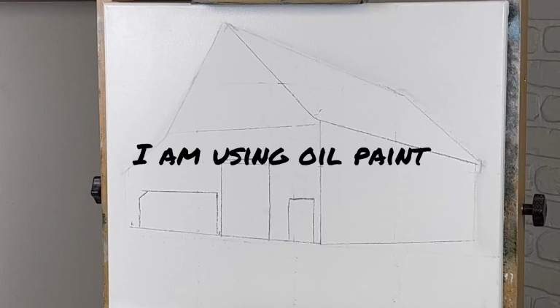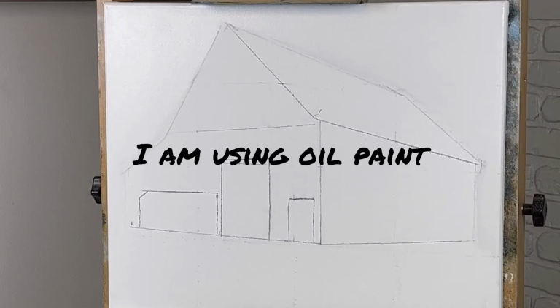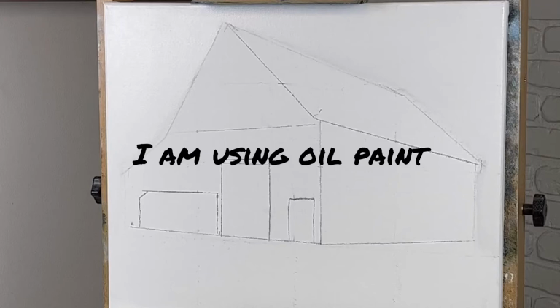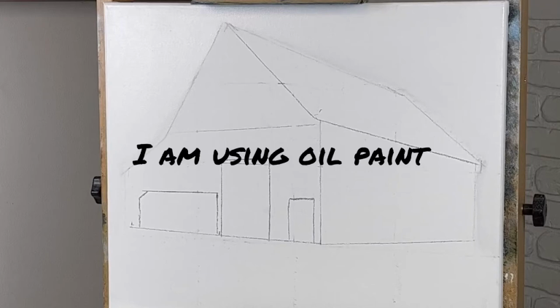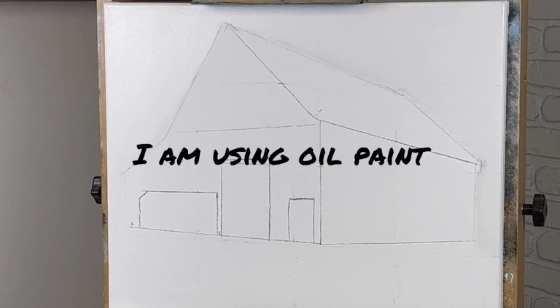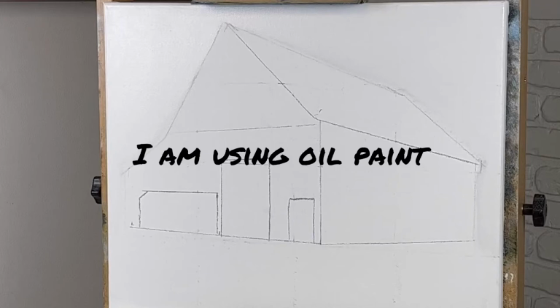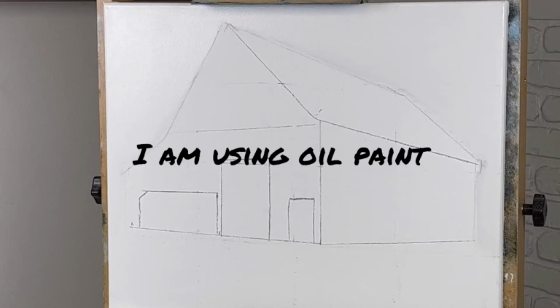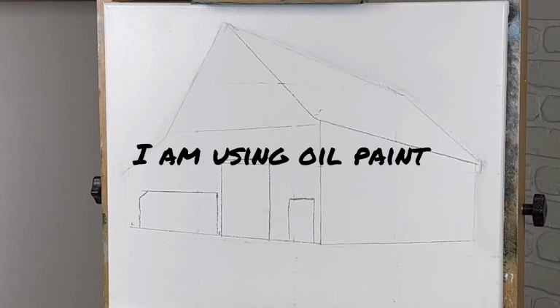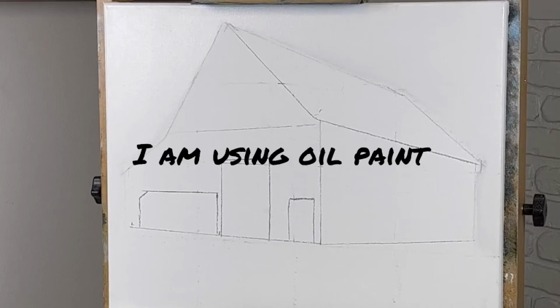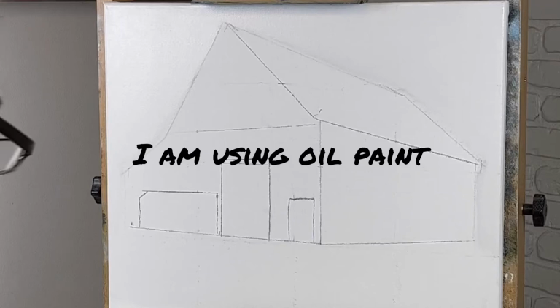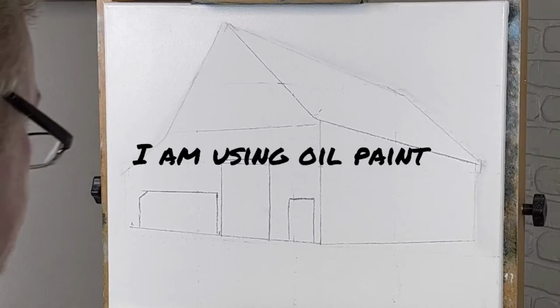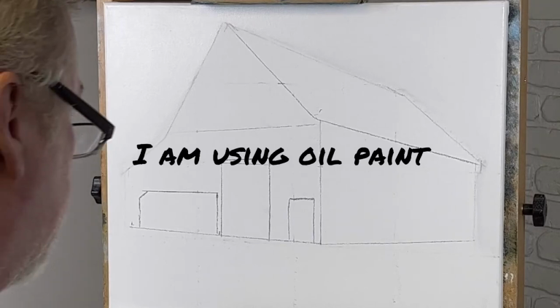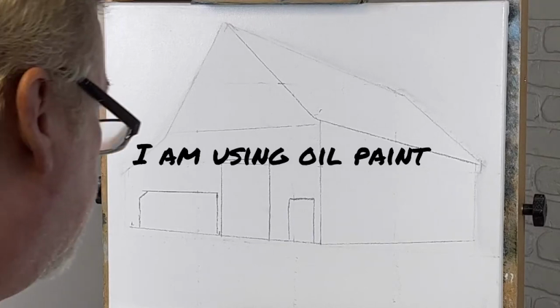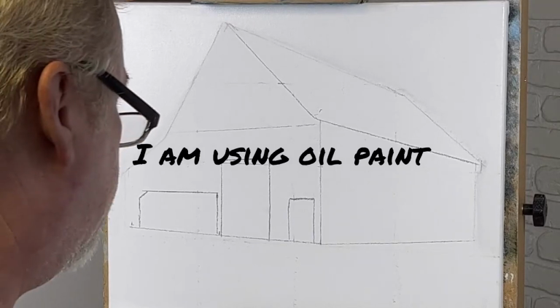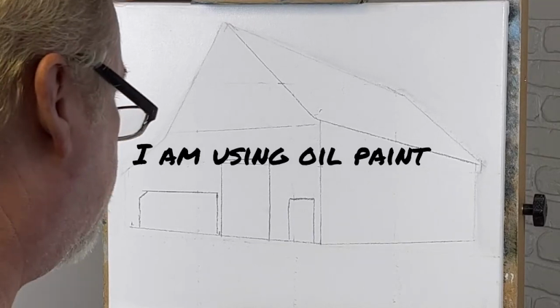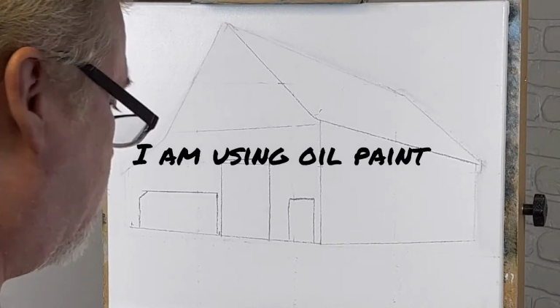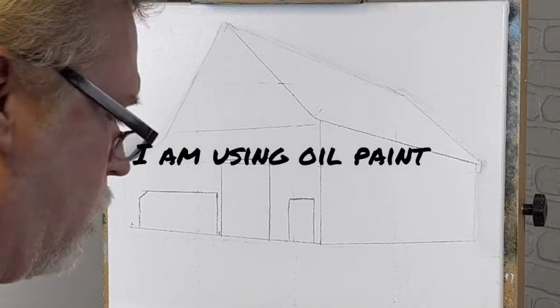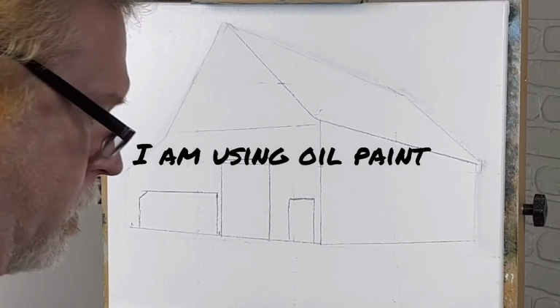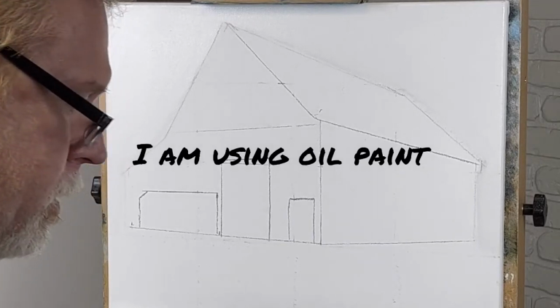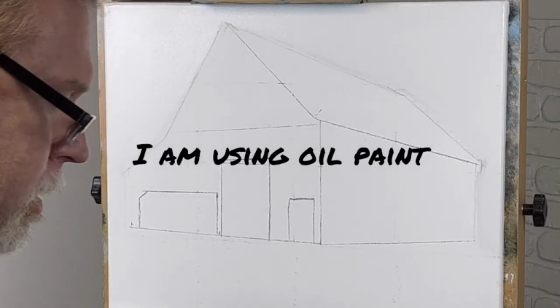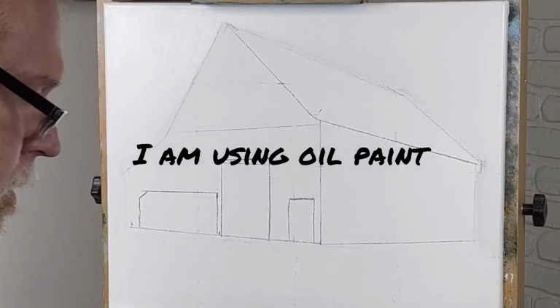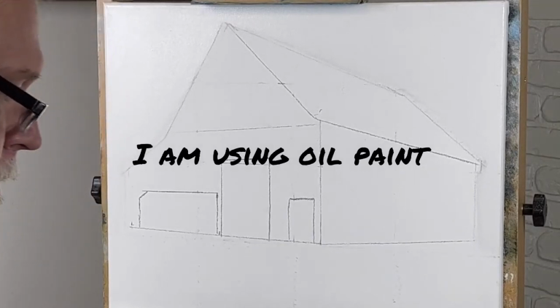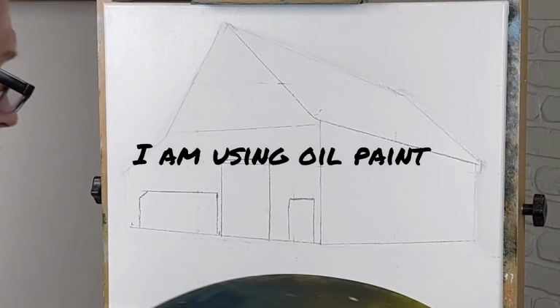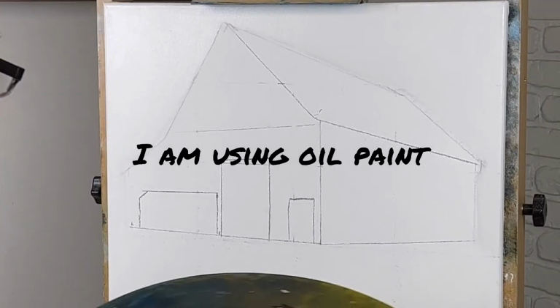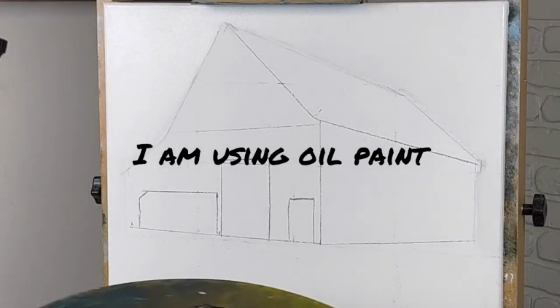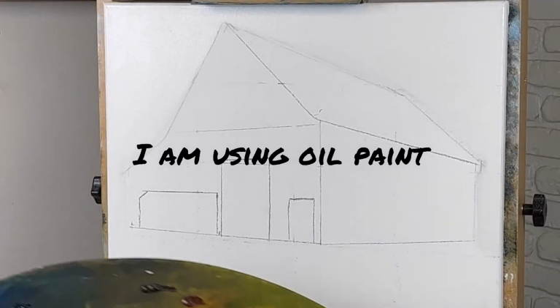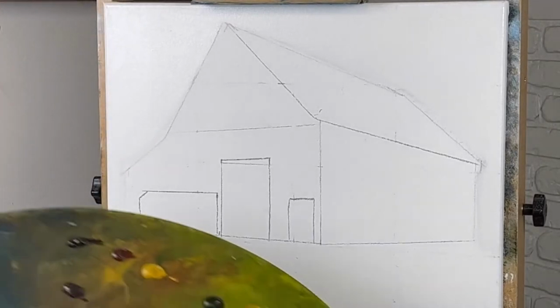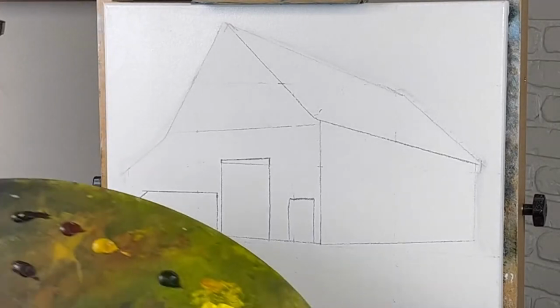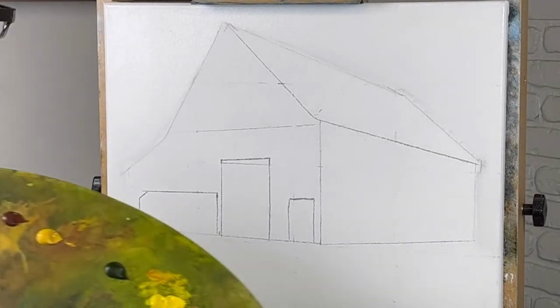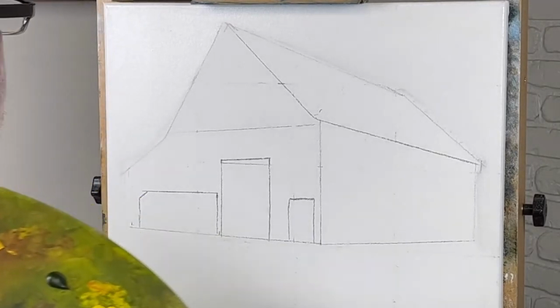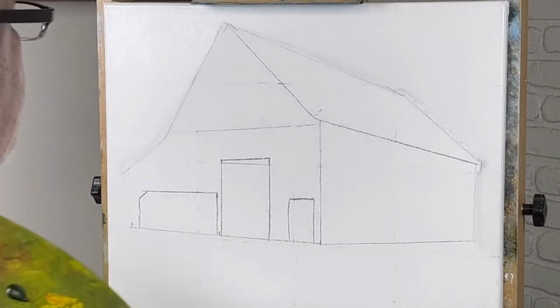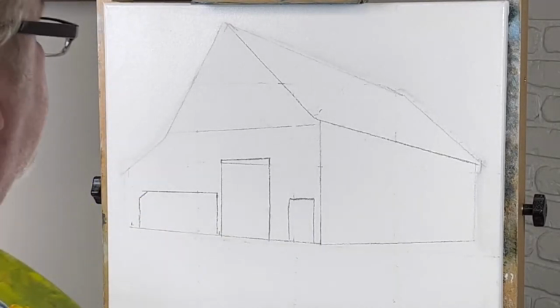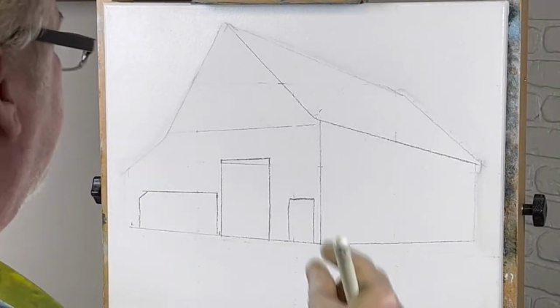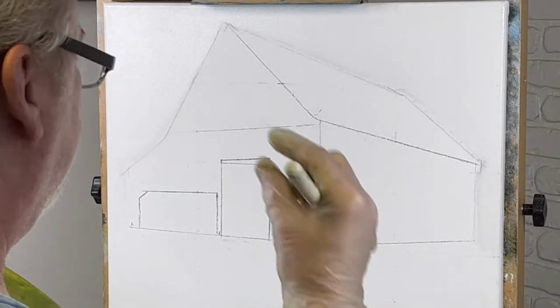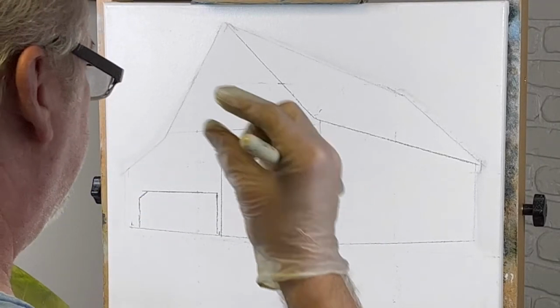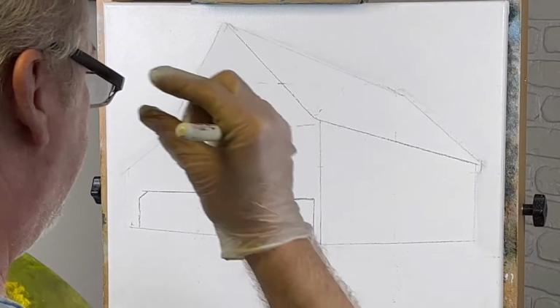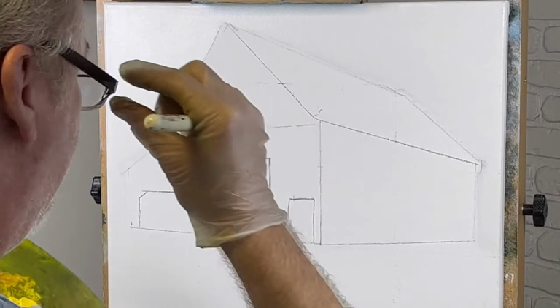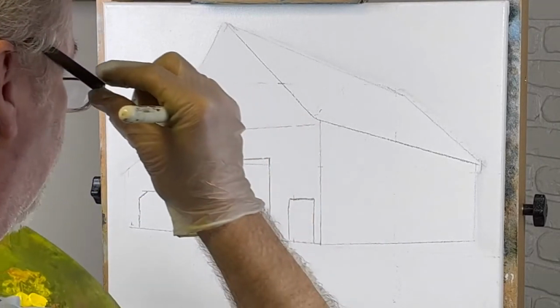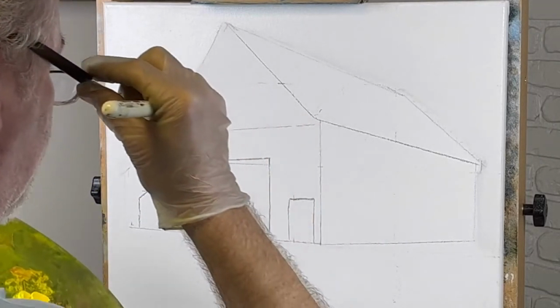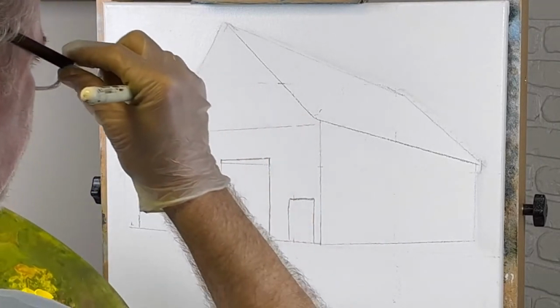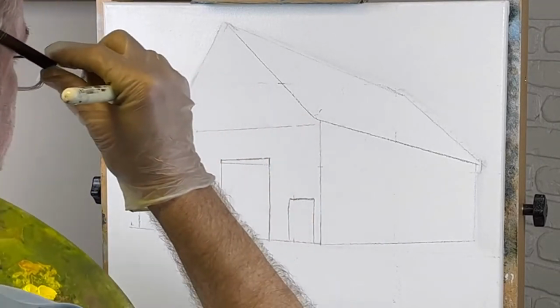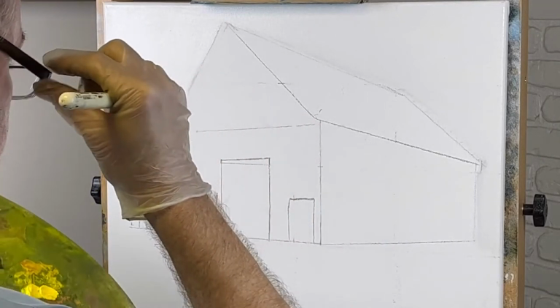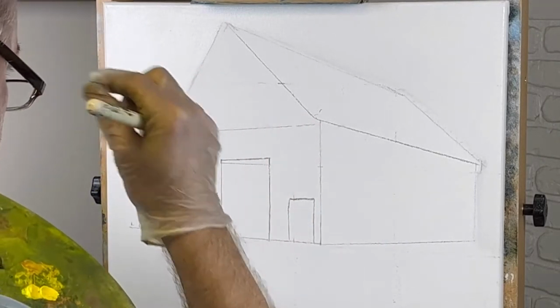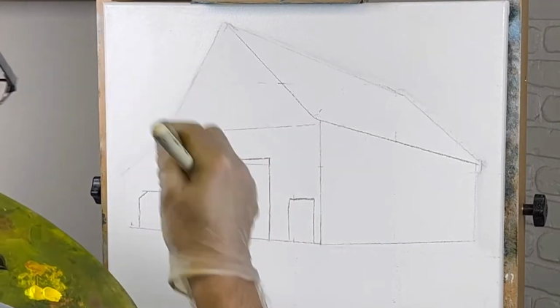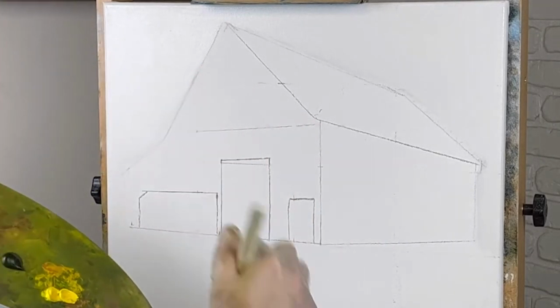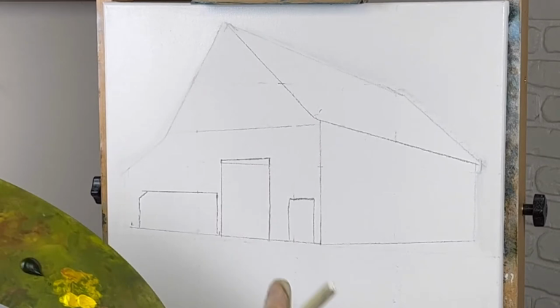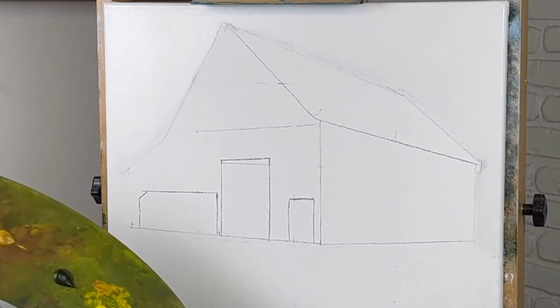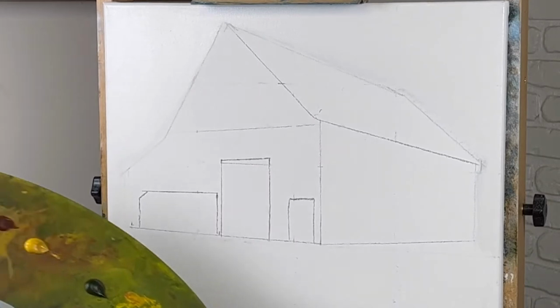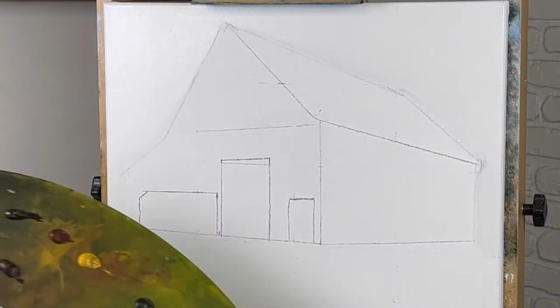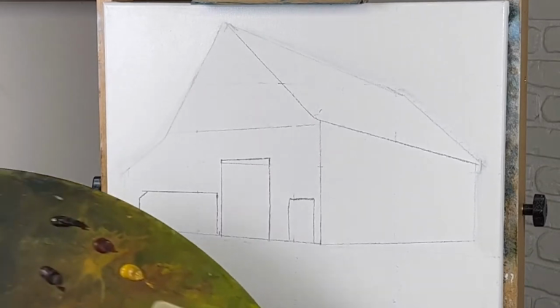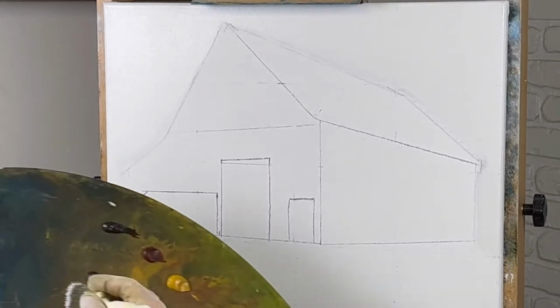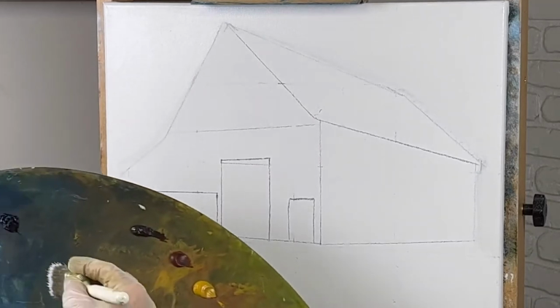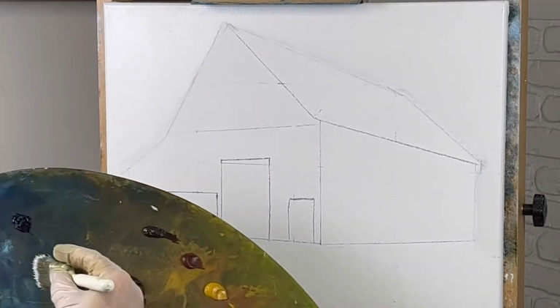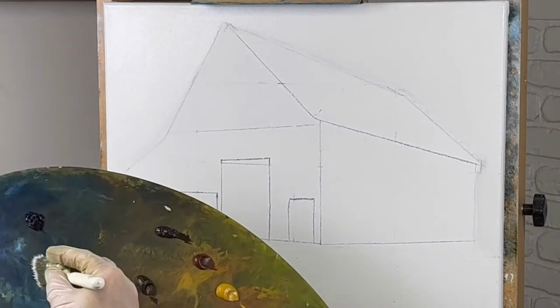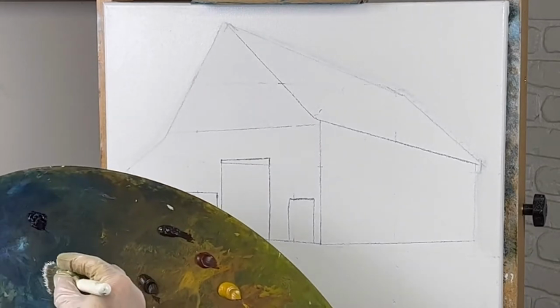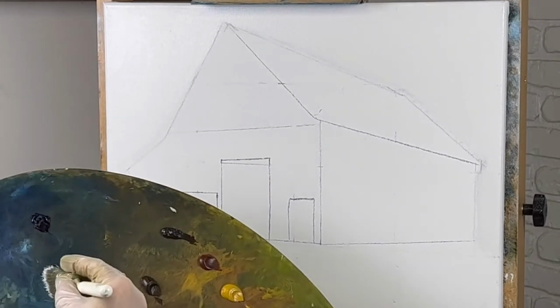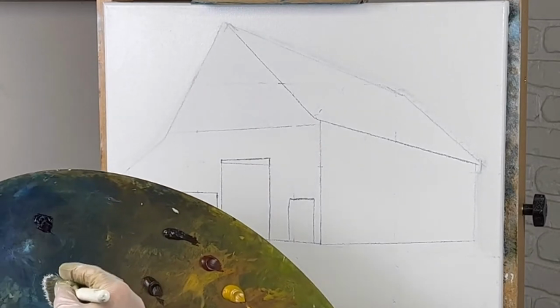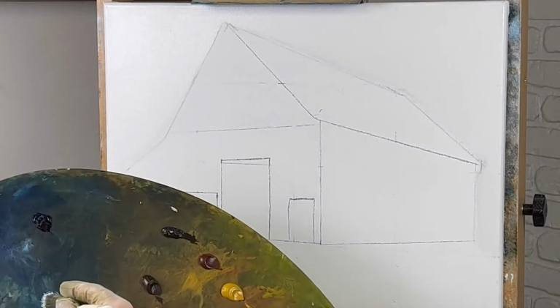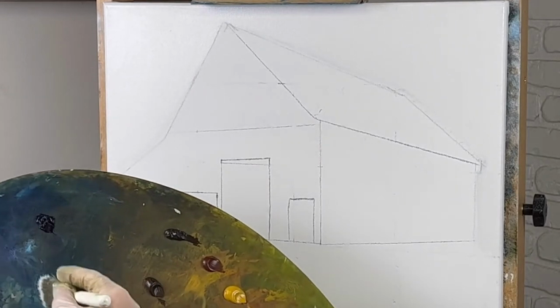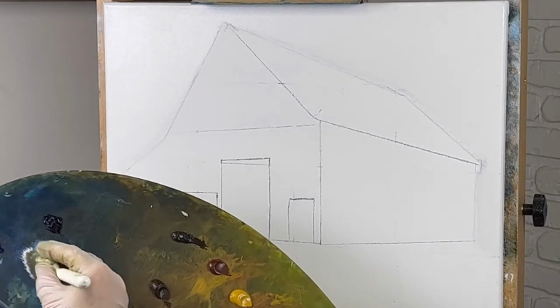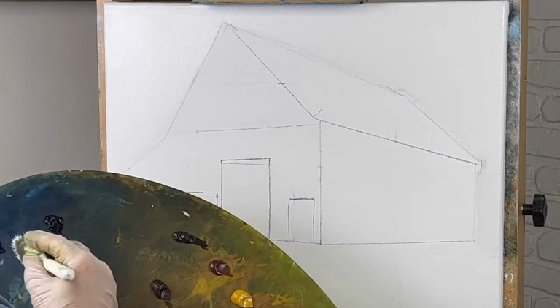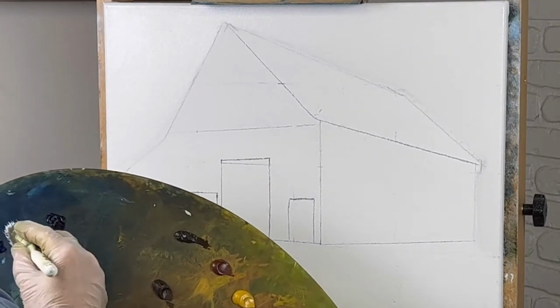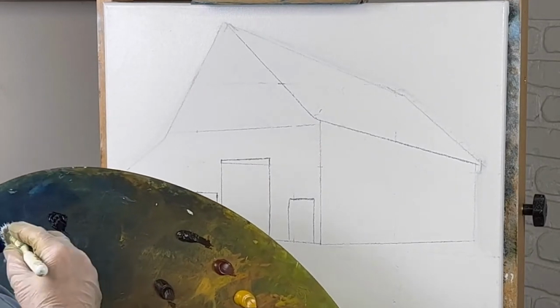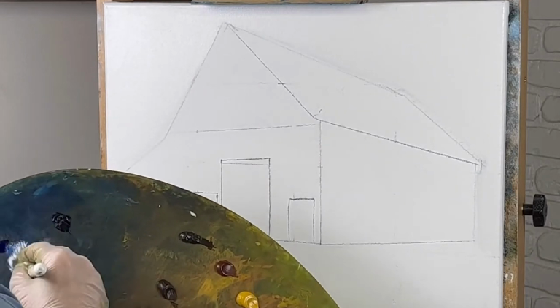Alright folks, let's go ahead and get started here. We're going to do a barn scene today. I really like my barn scenes, and that's what we're going to do.